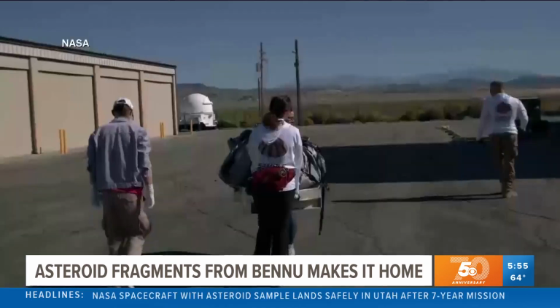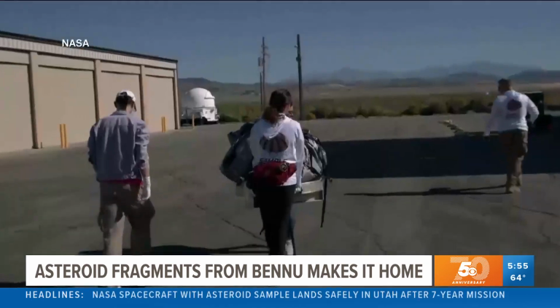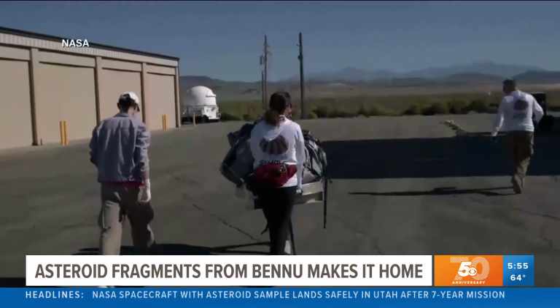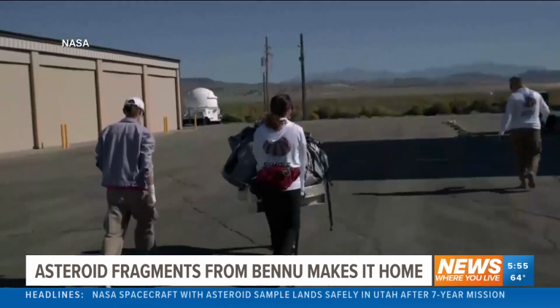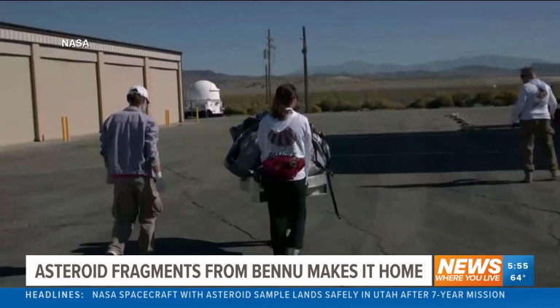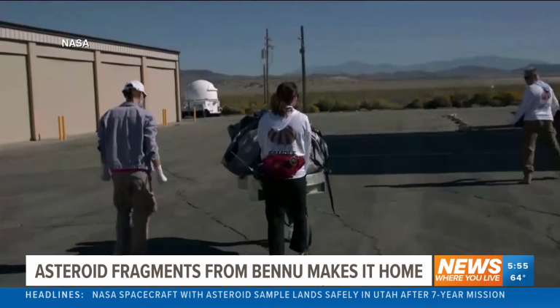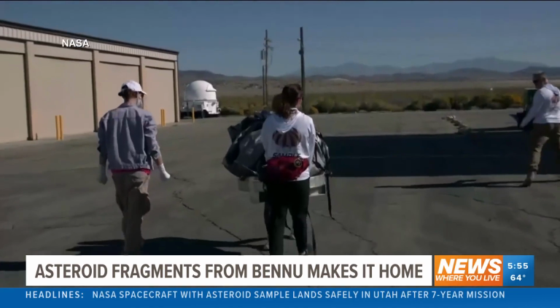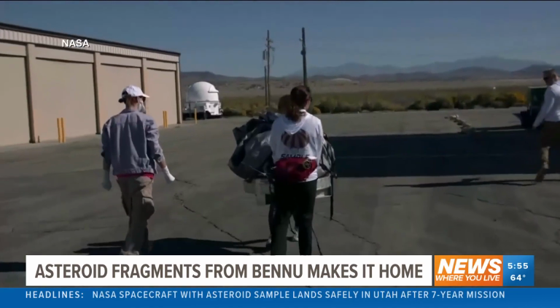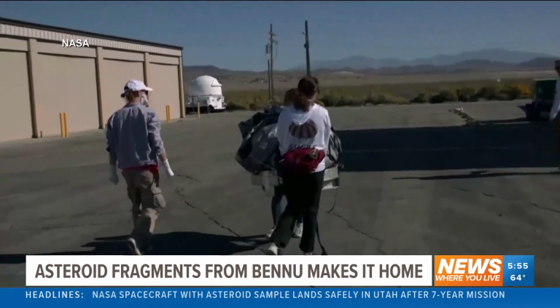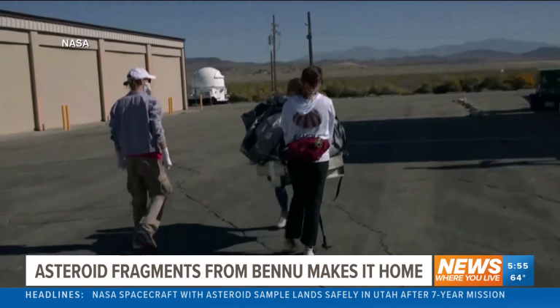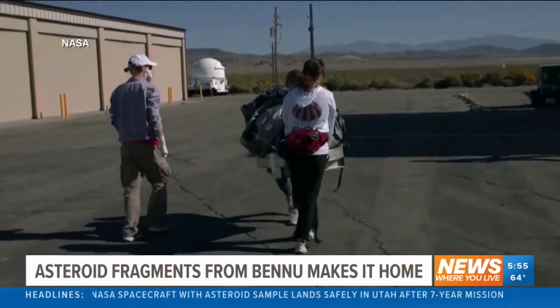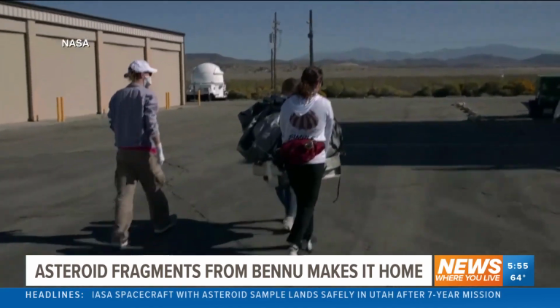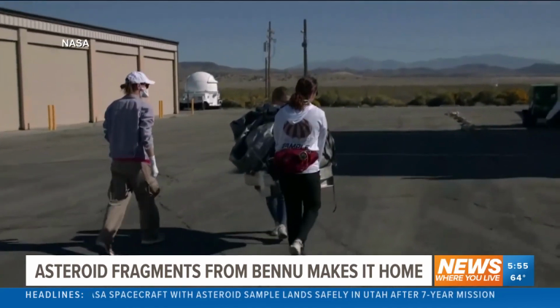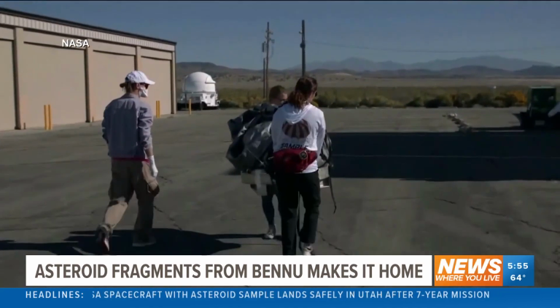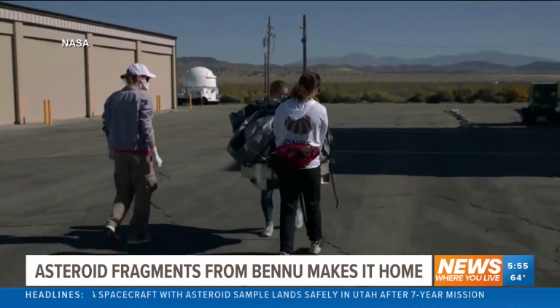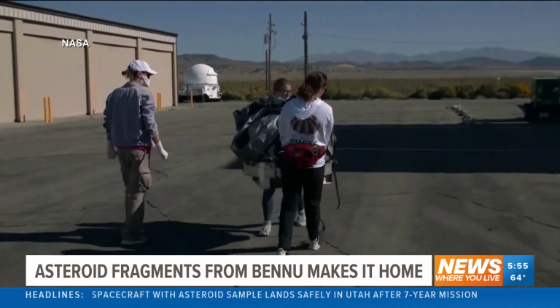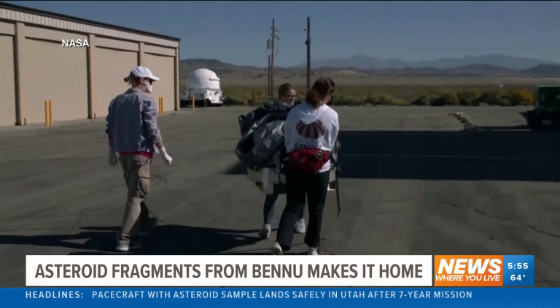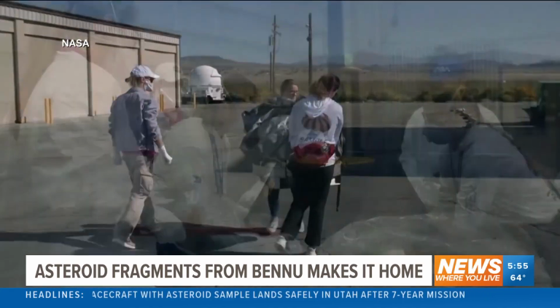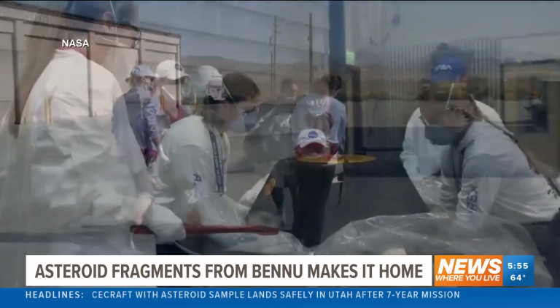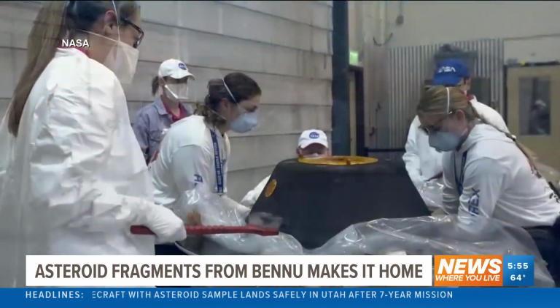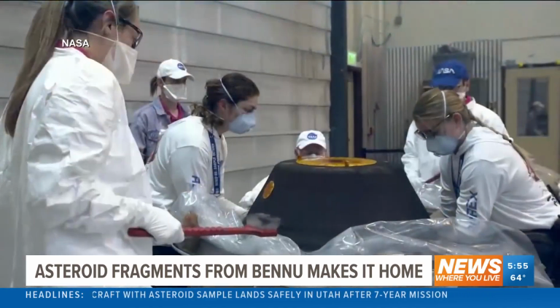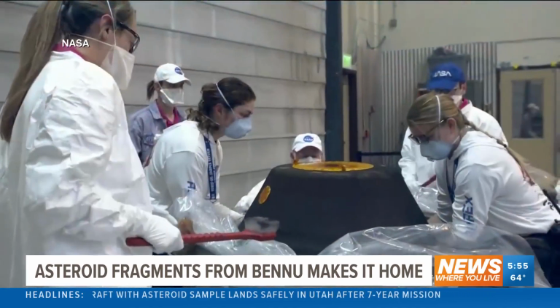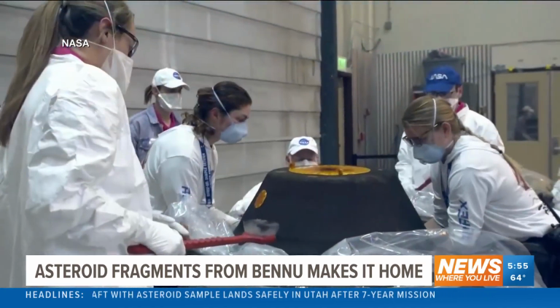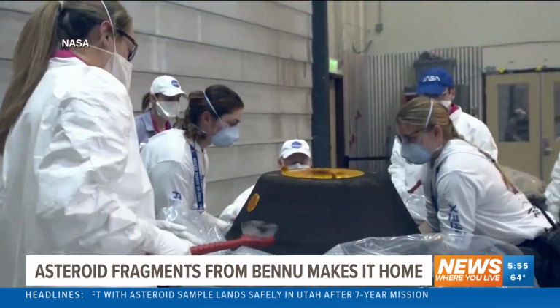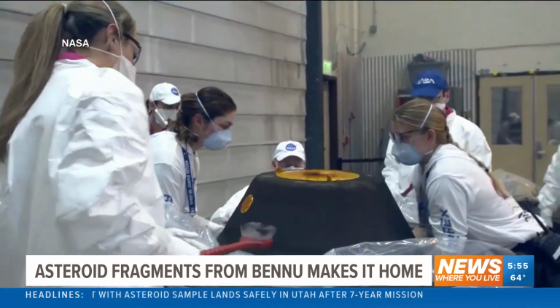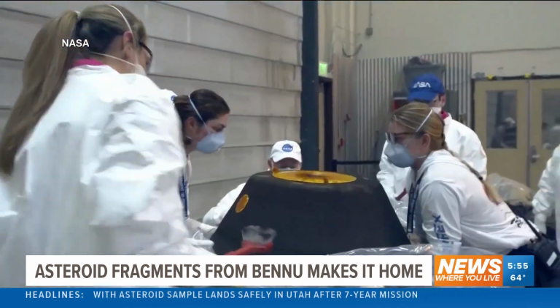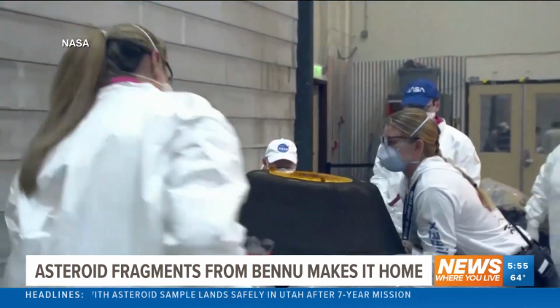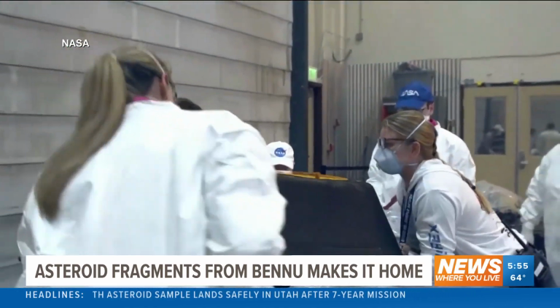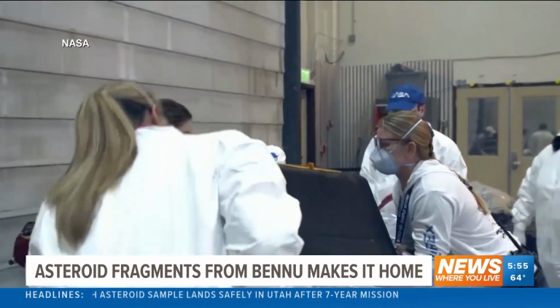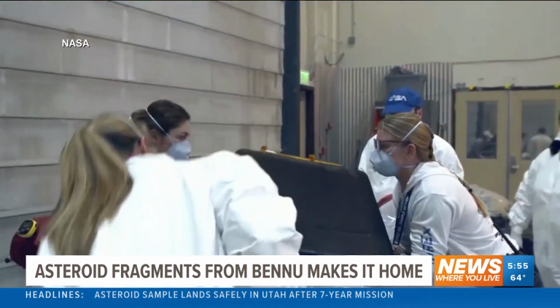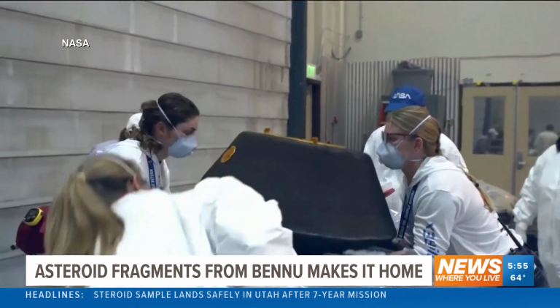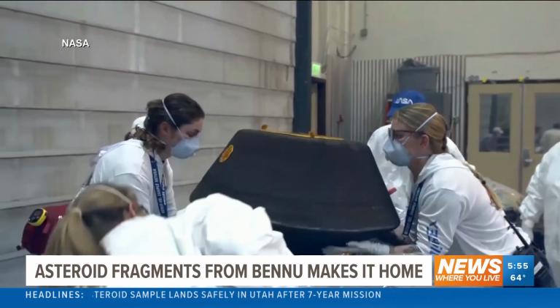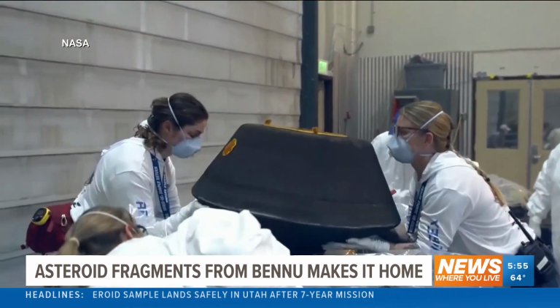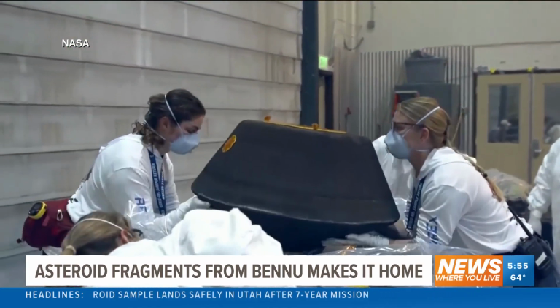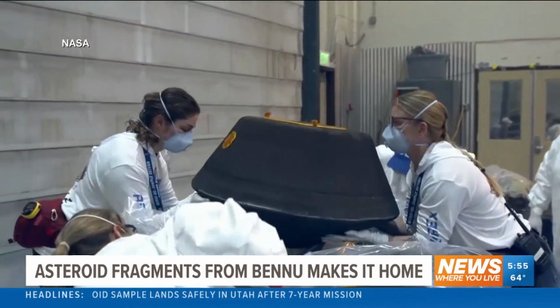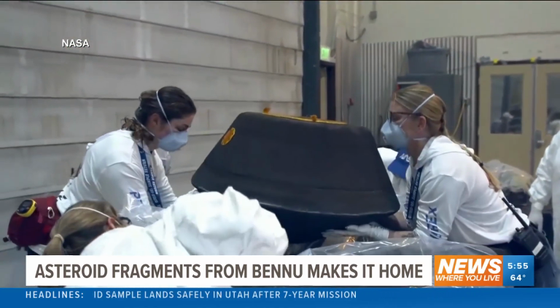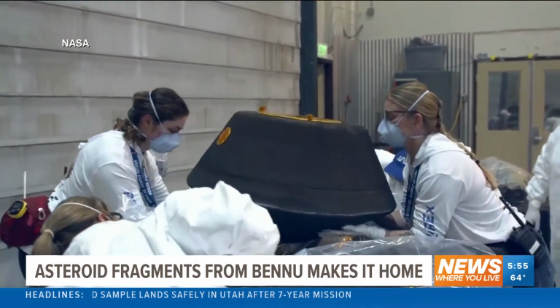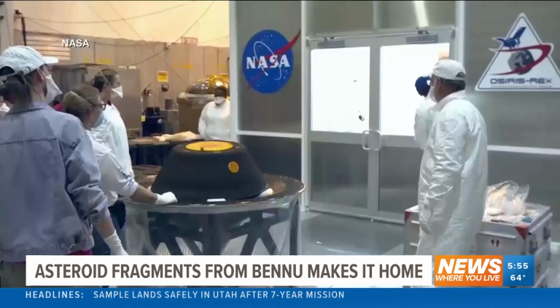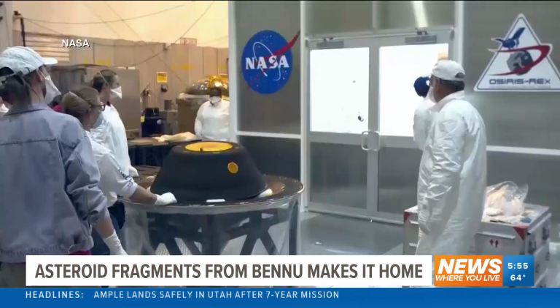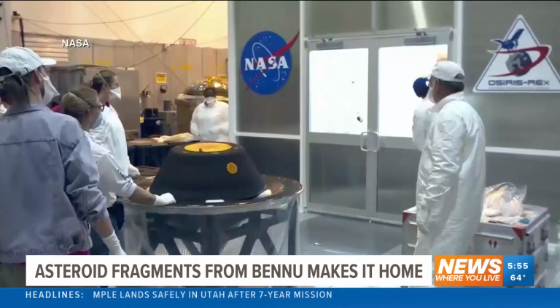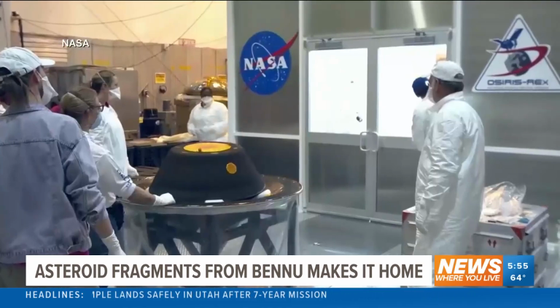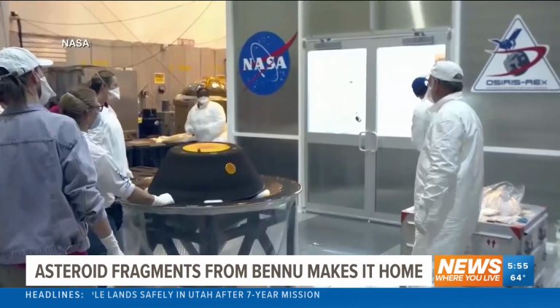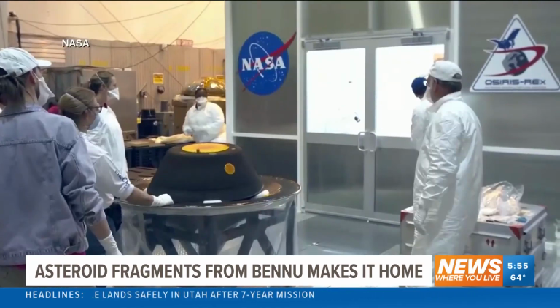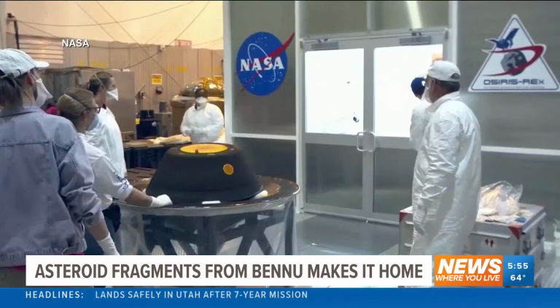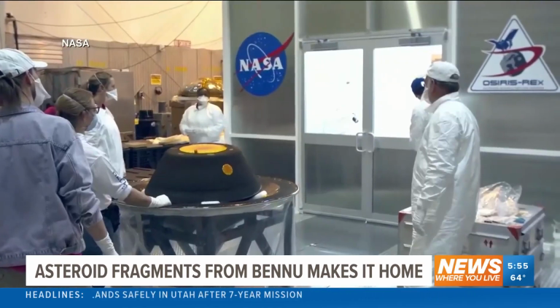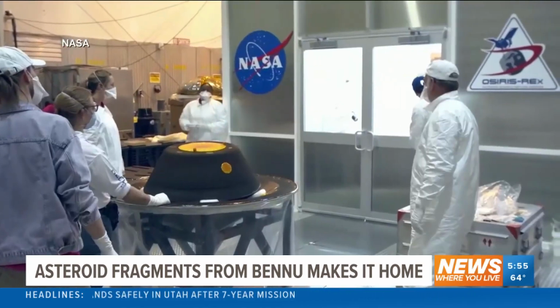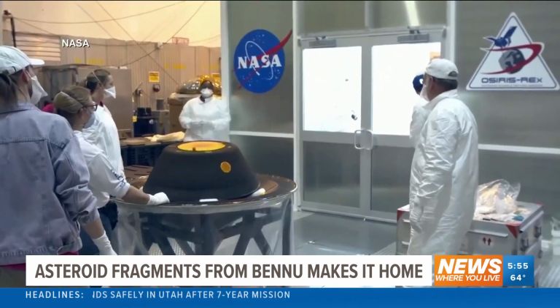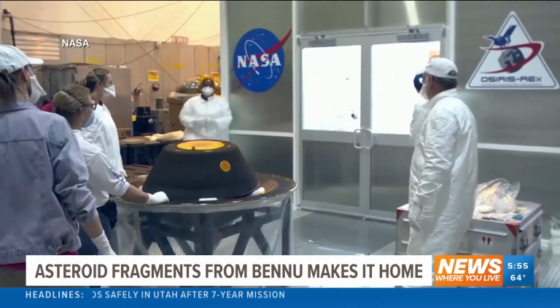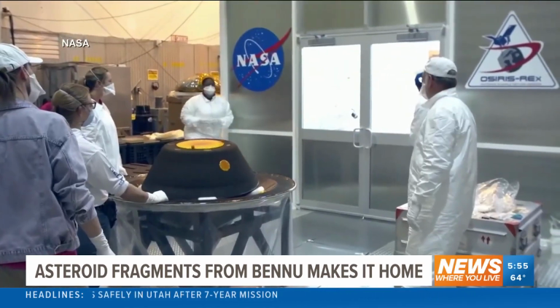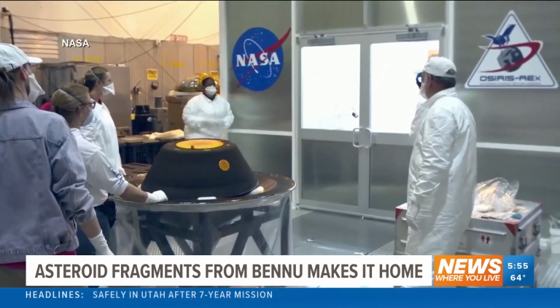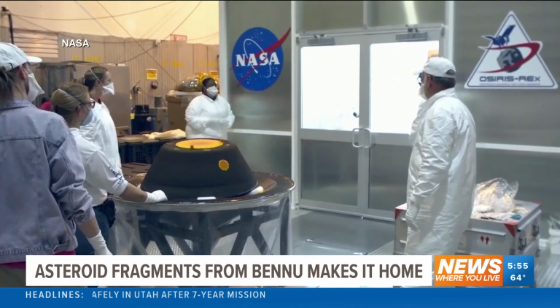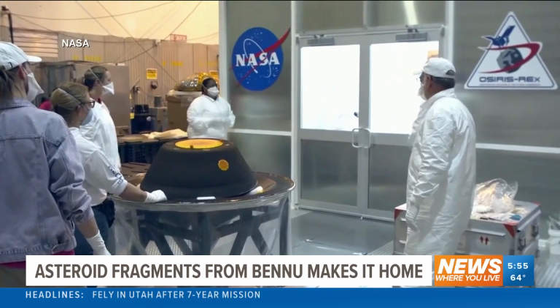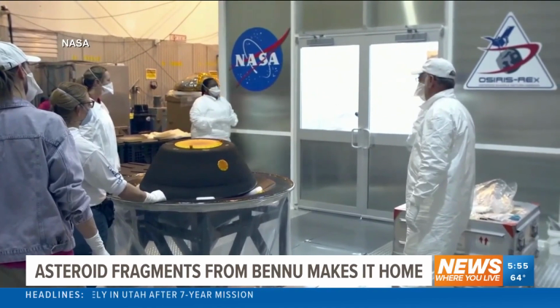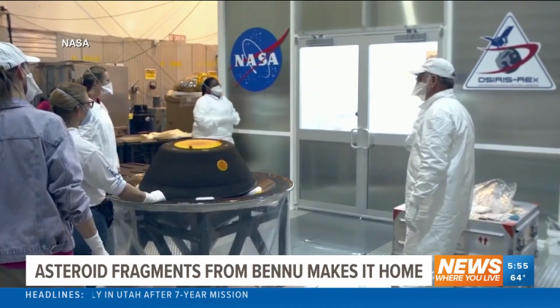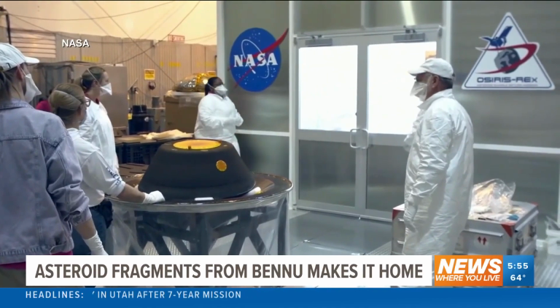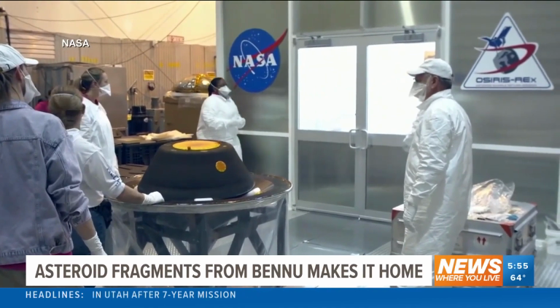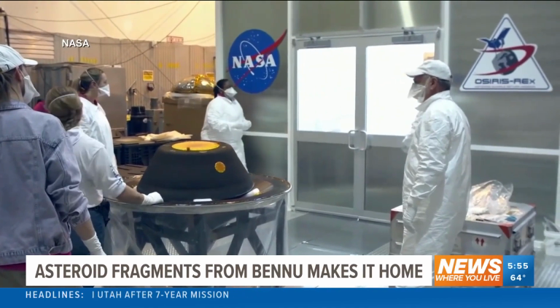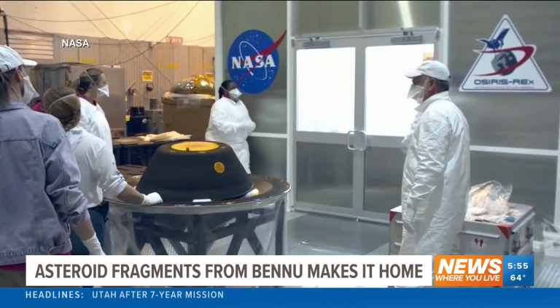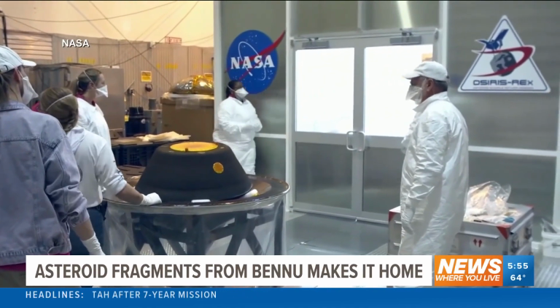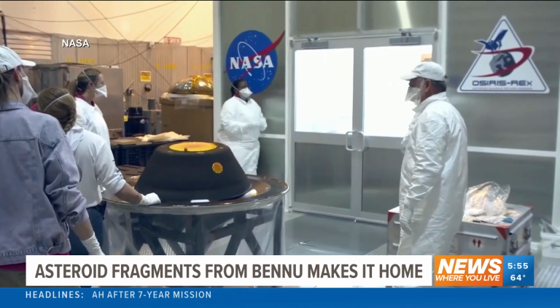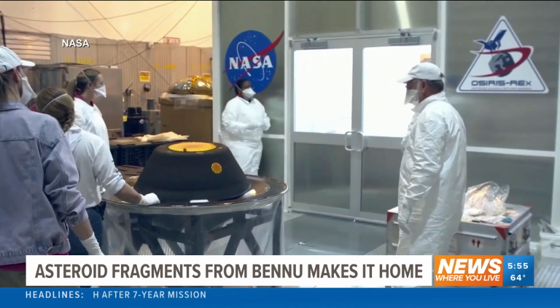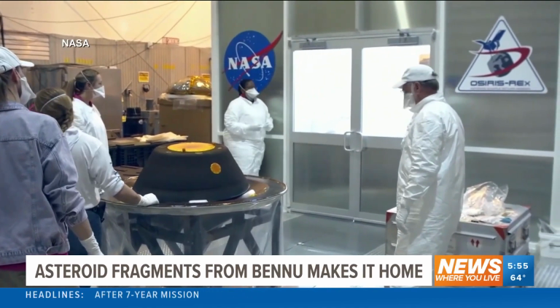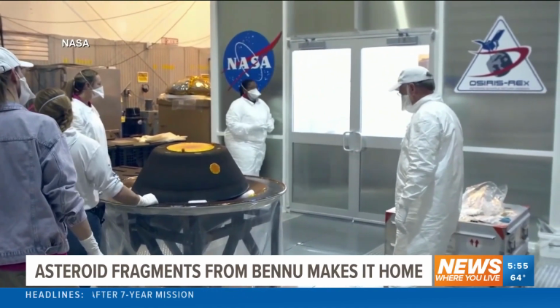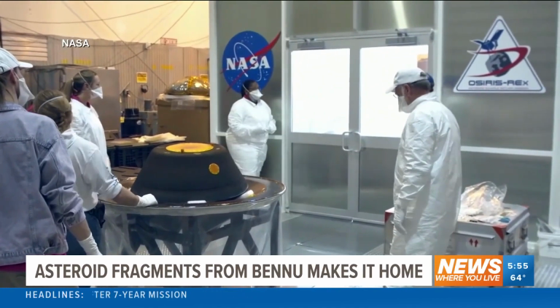The capsule holding the precious cargo was moved to a temporary clean room at the Defense Department's Utah test and training range.